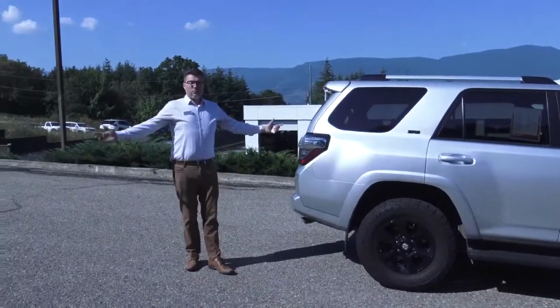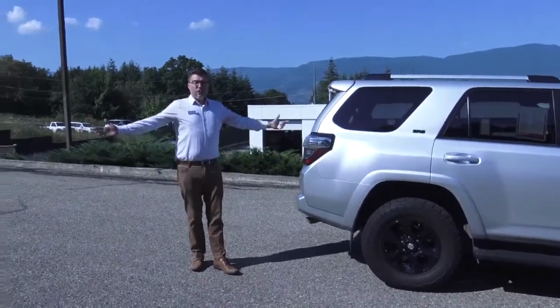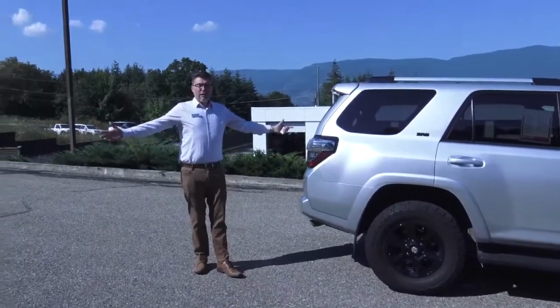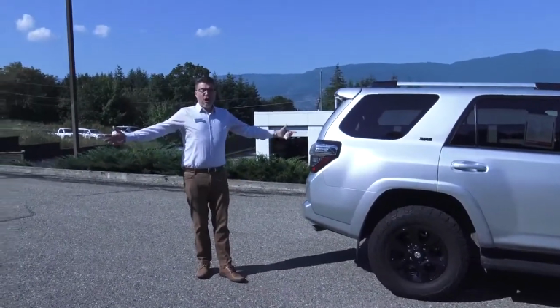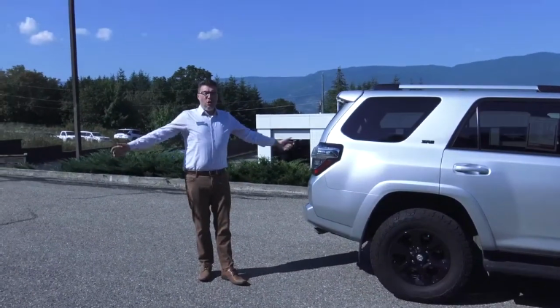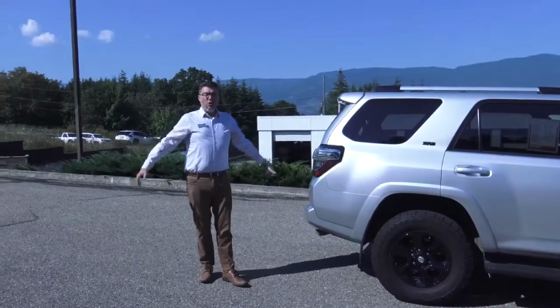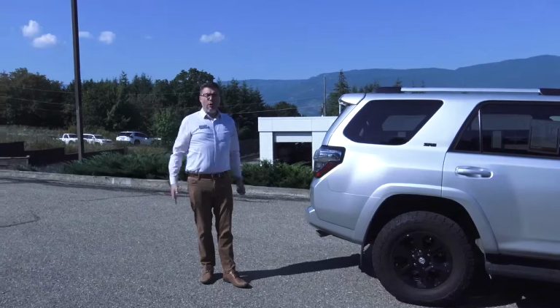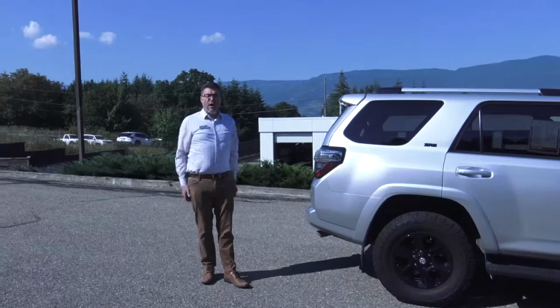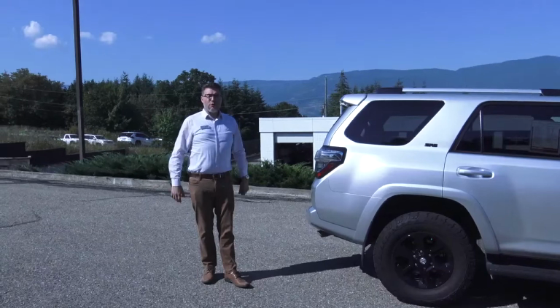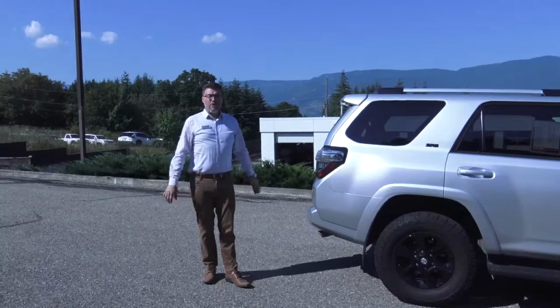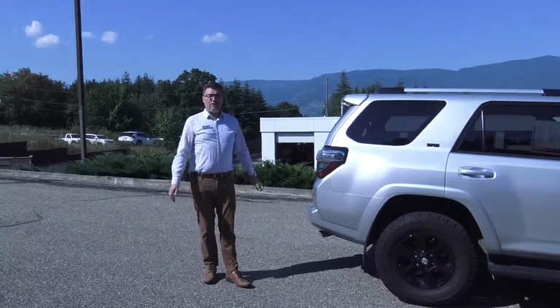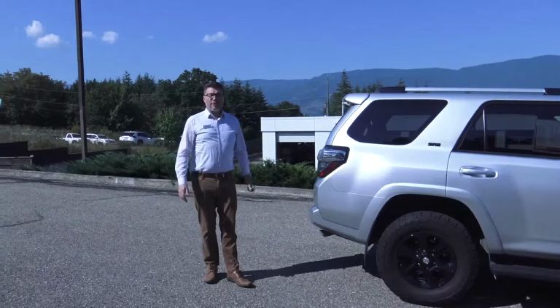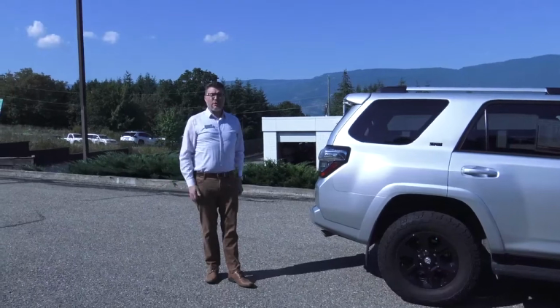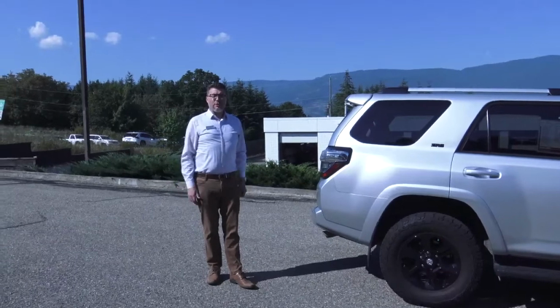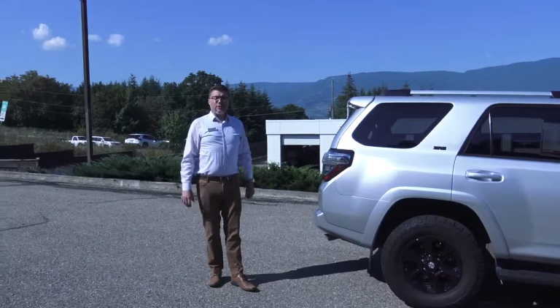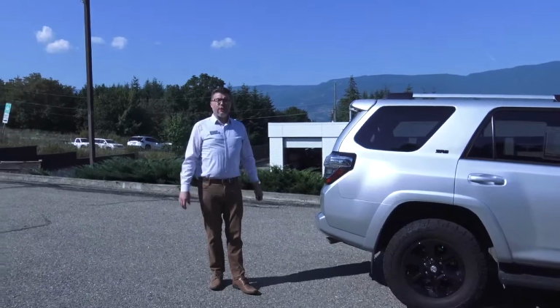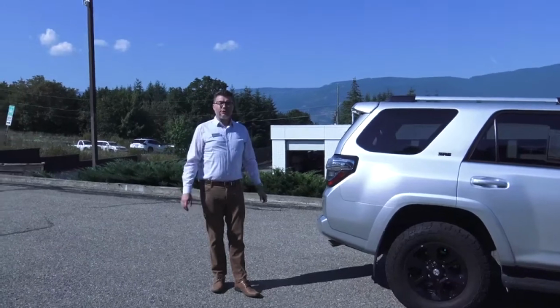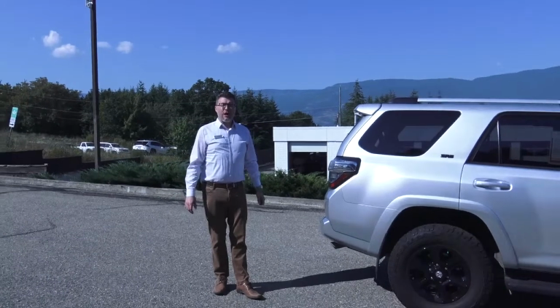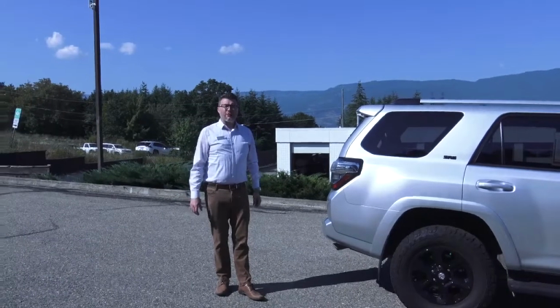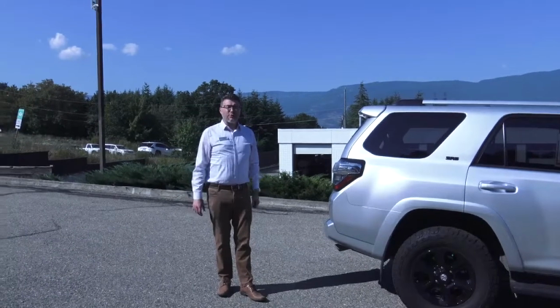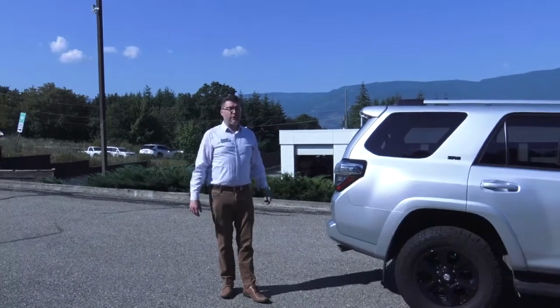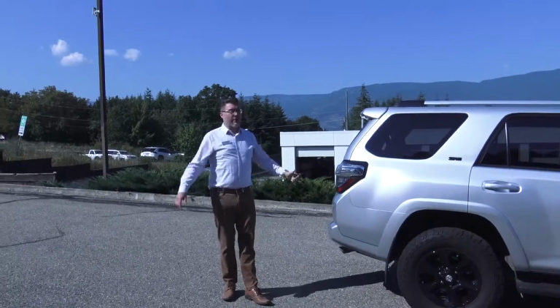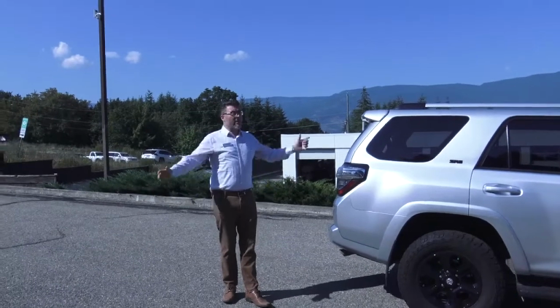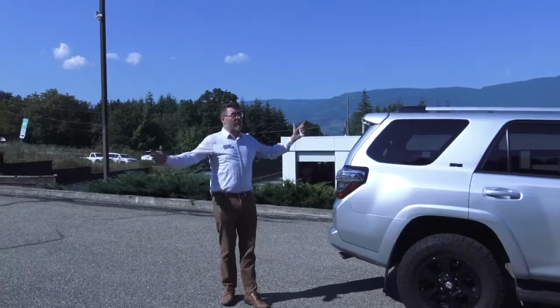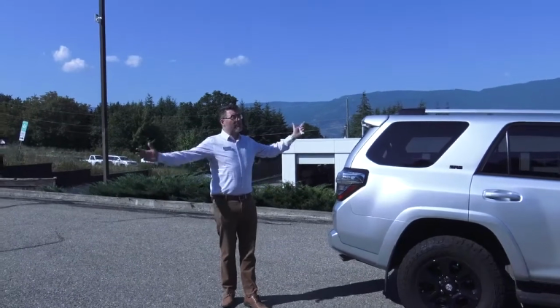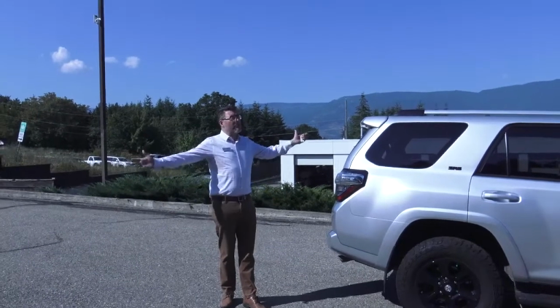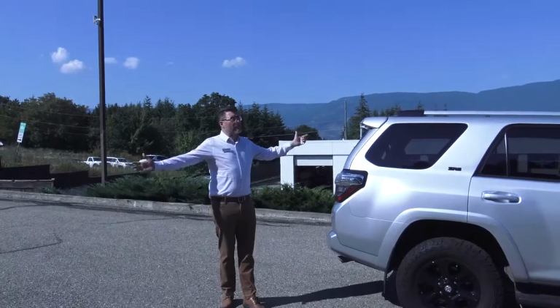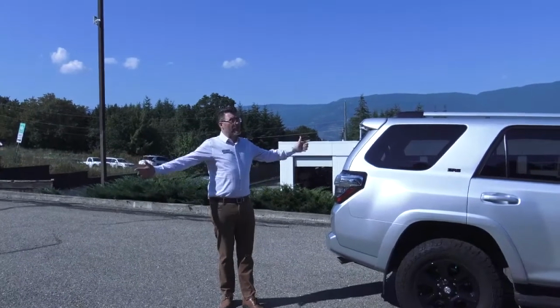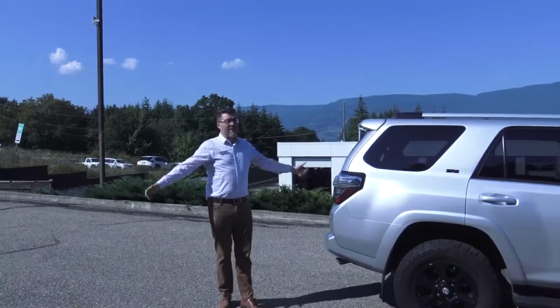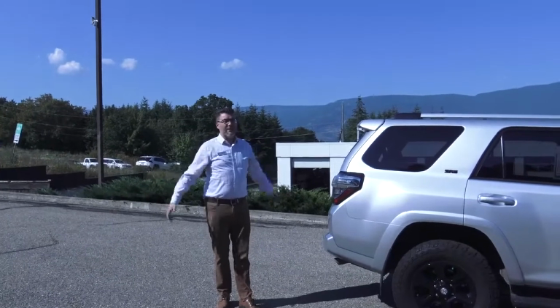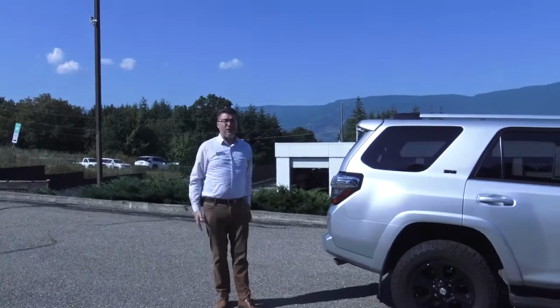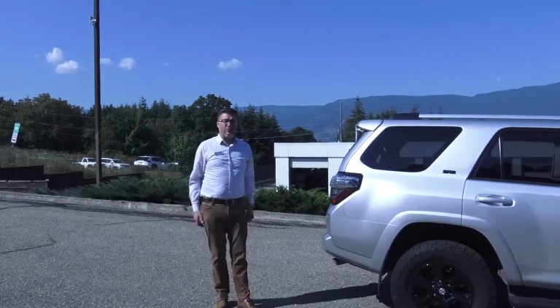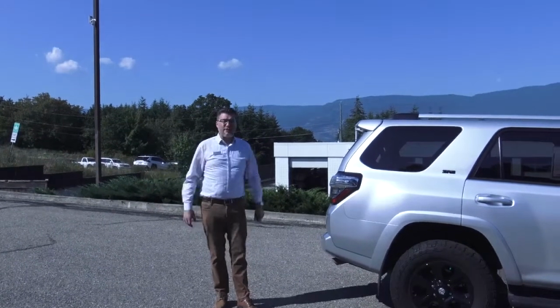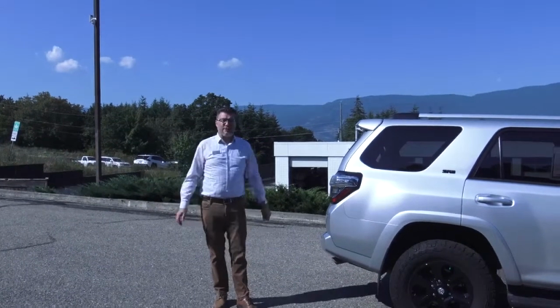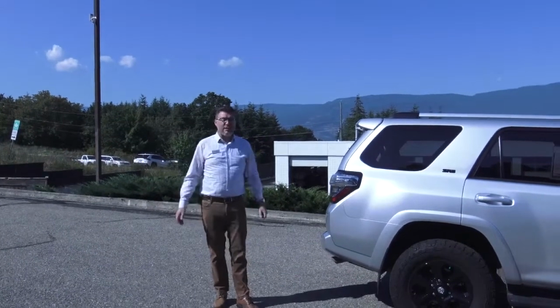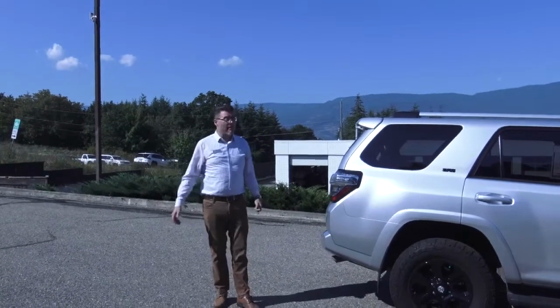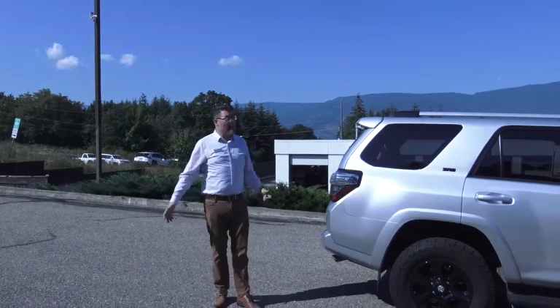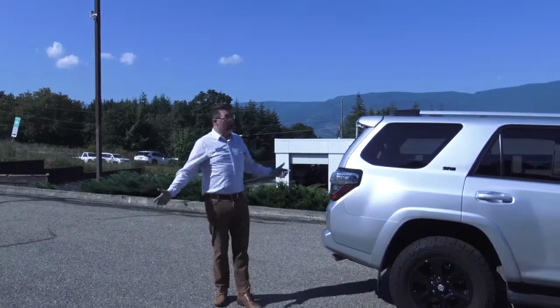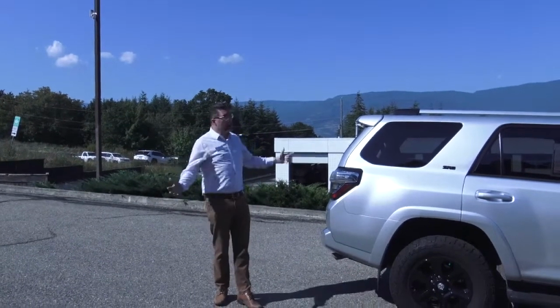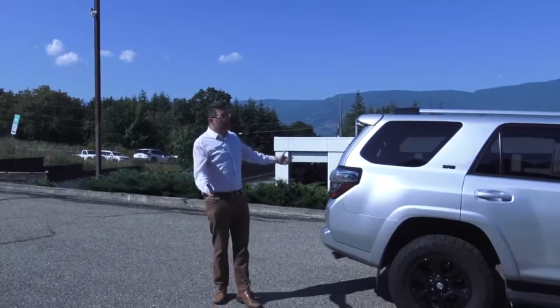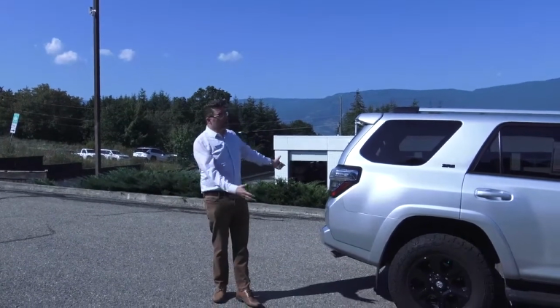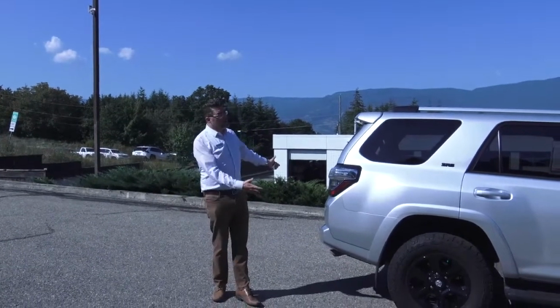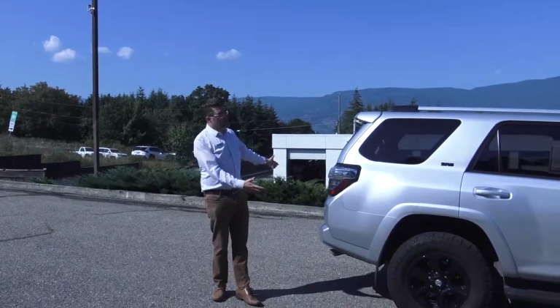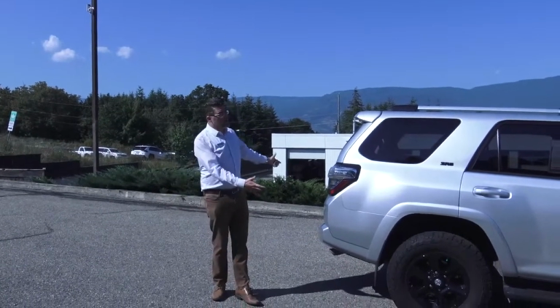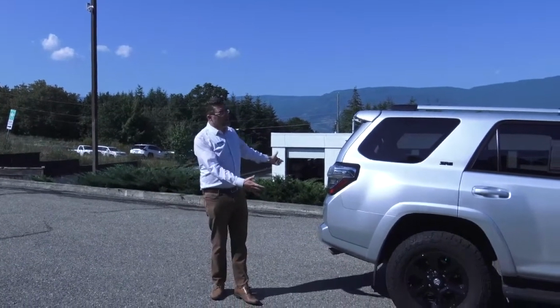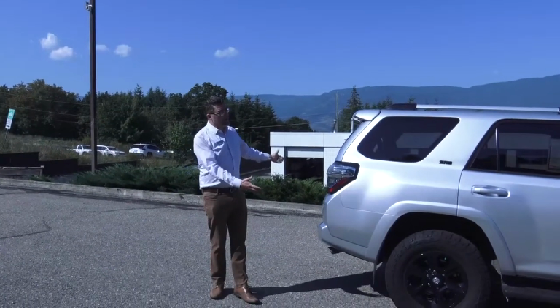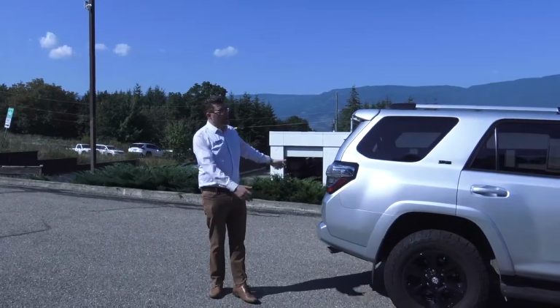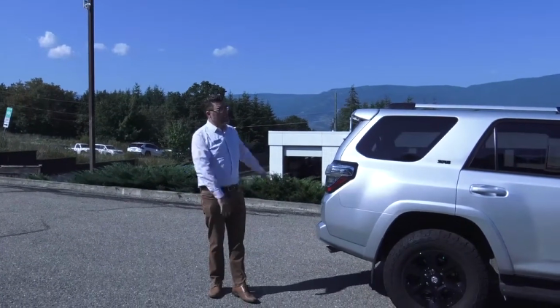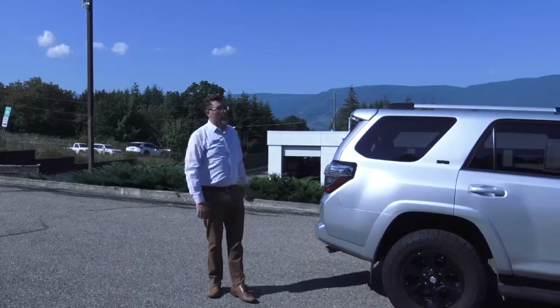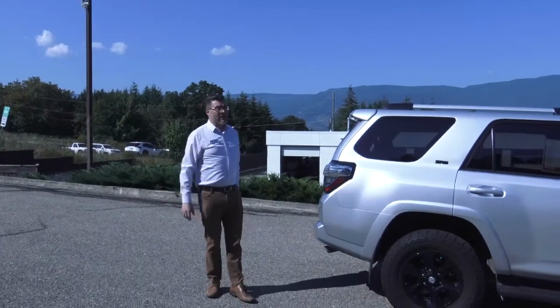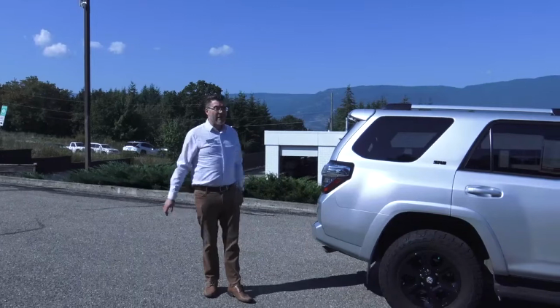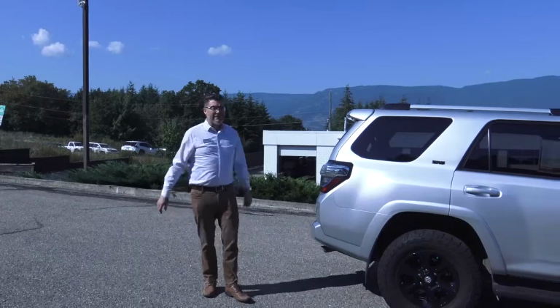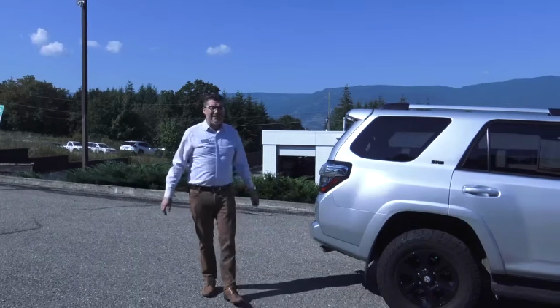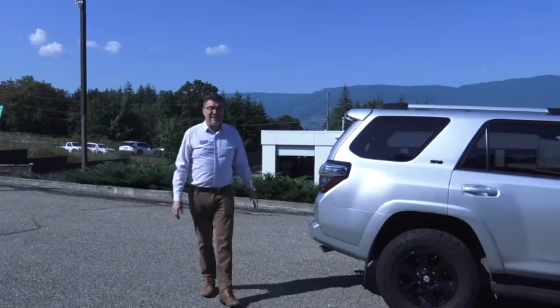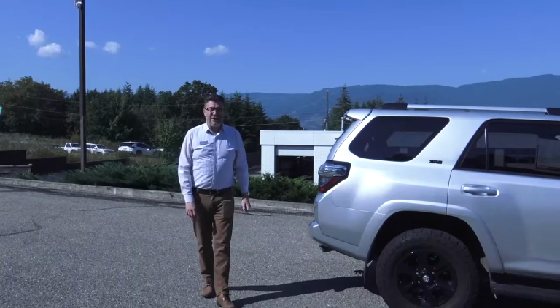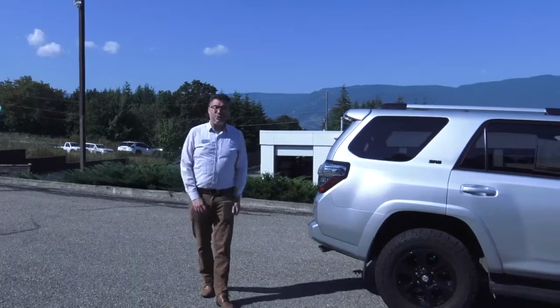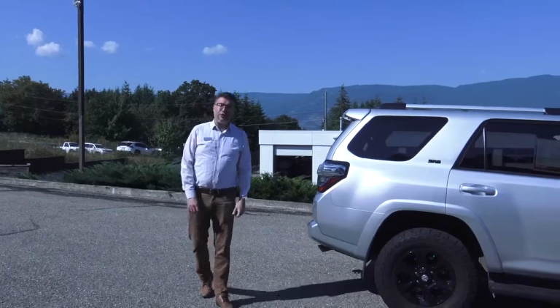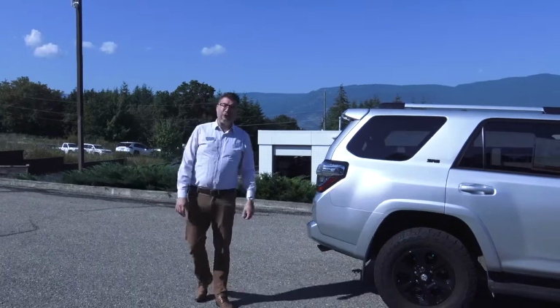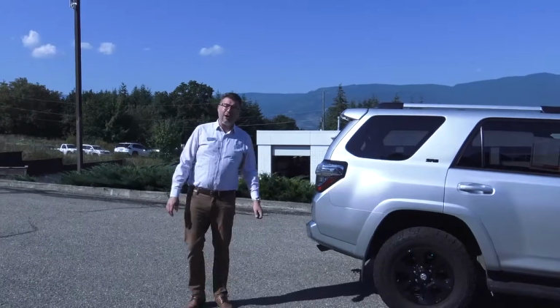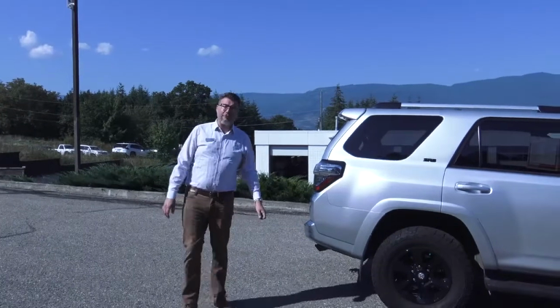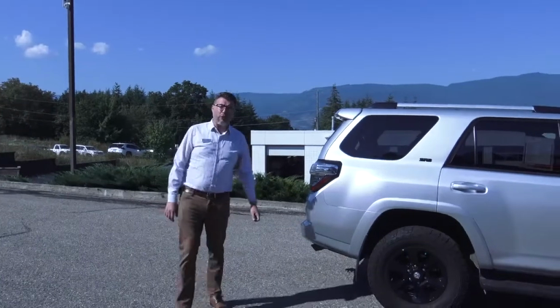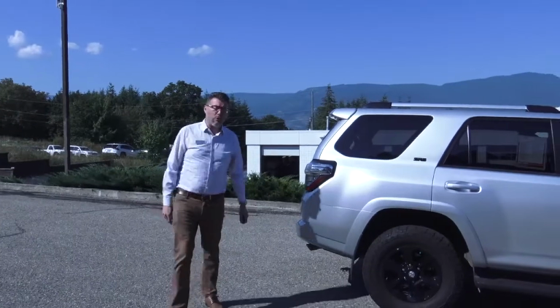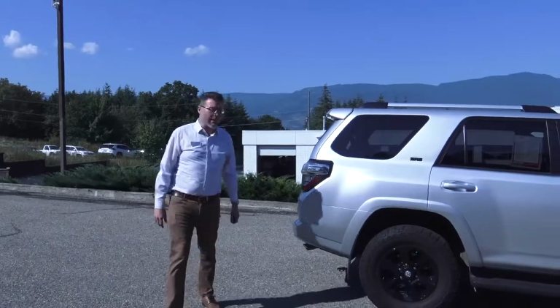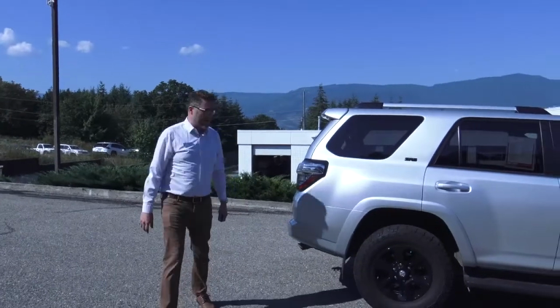Hello! I'm Robert McDermott with Hilltop Toyota here in beautiful Salmon Arm BC. Here to give you a quick look at our 2019 SR5 4Runner.